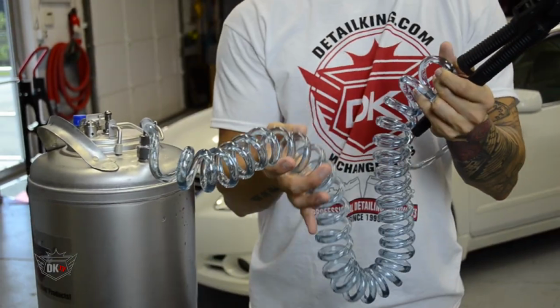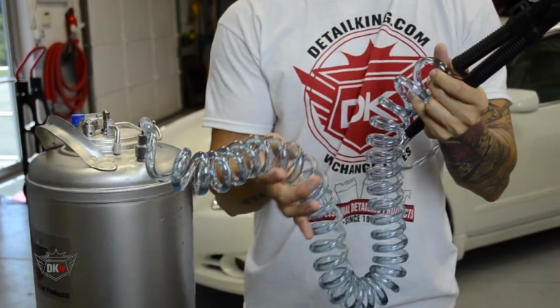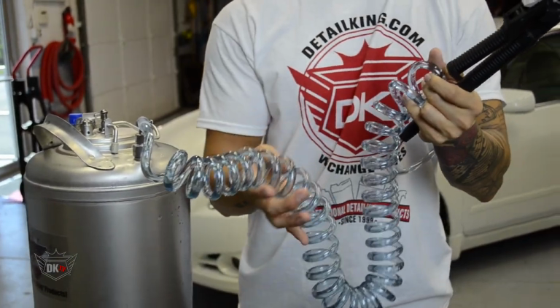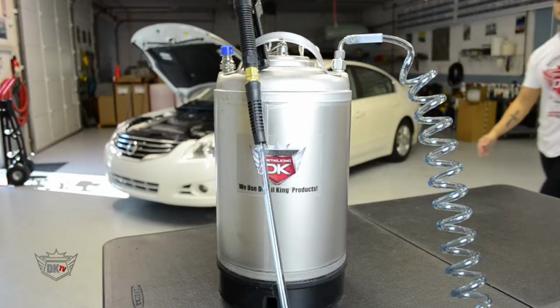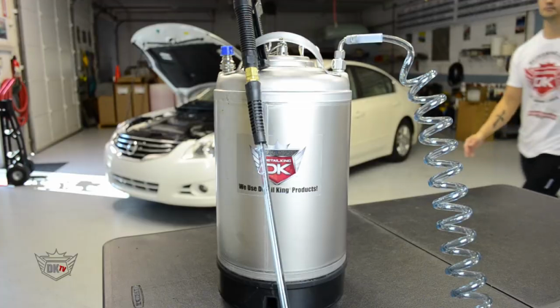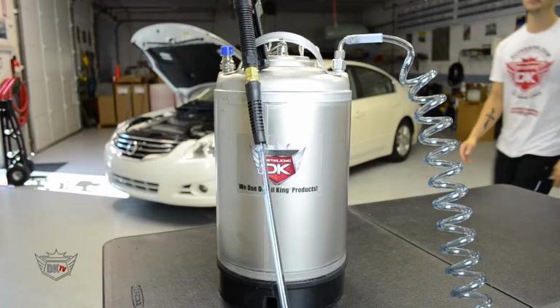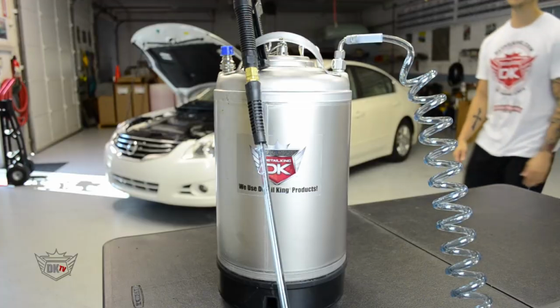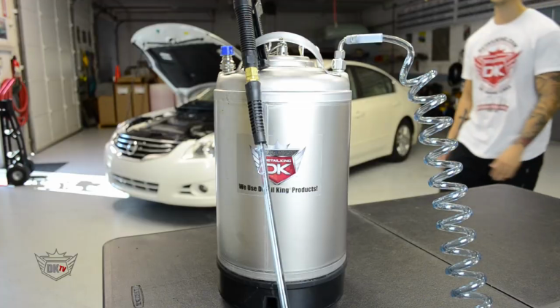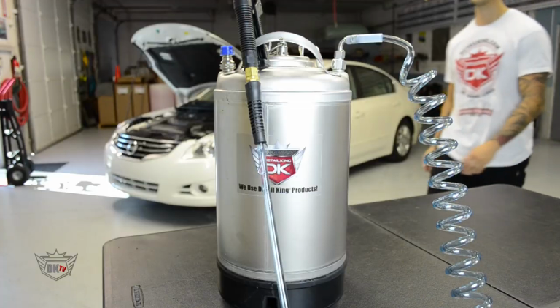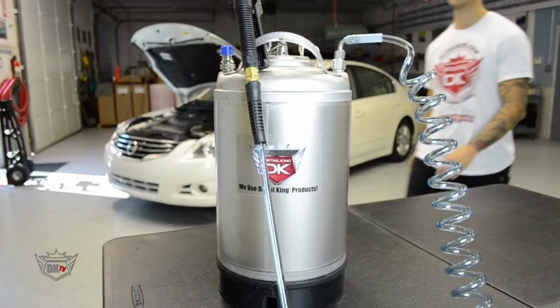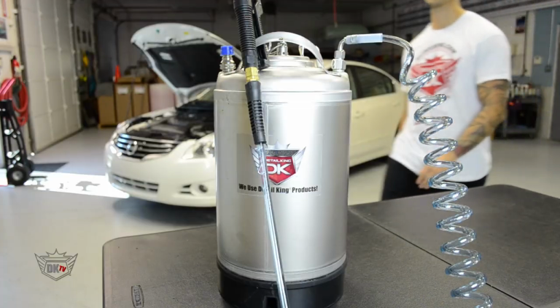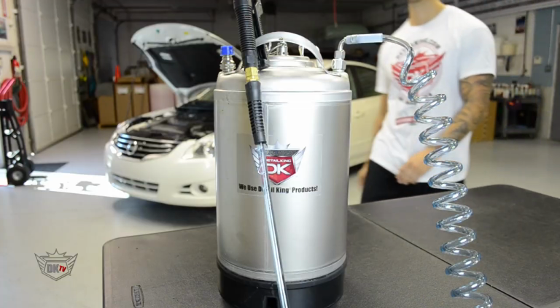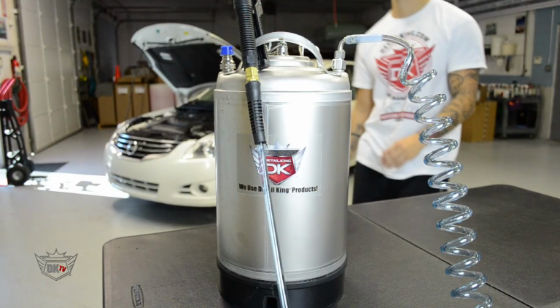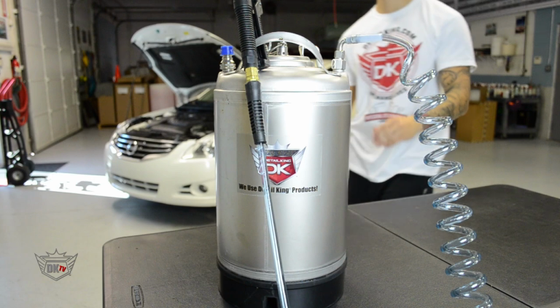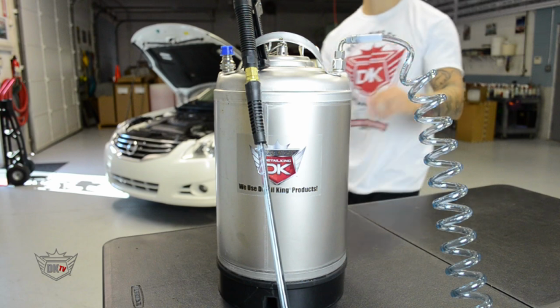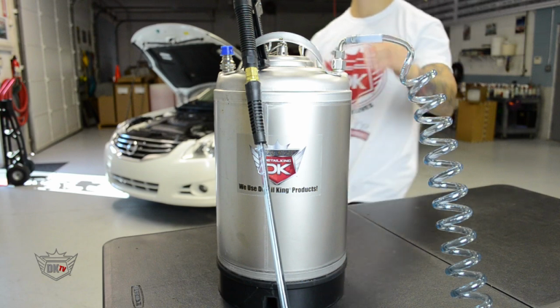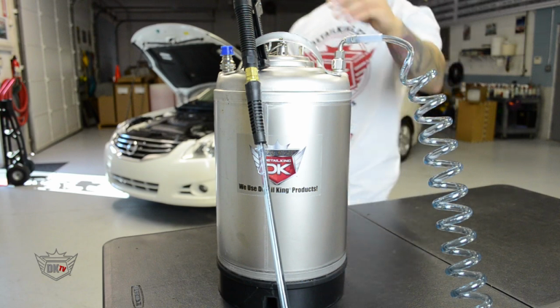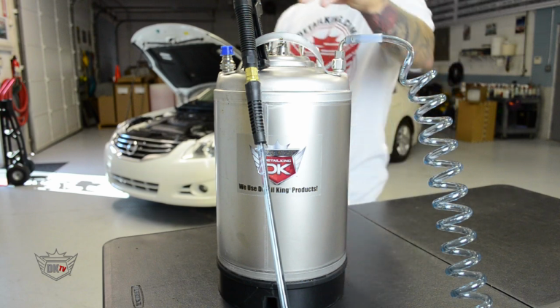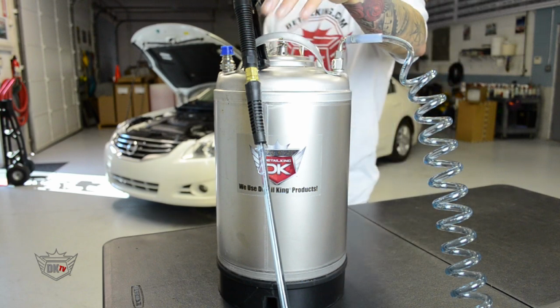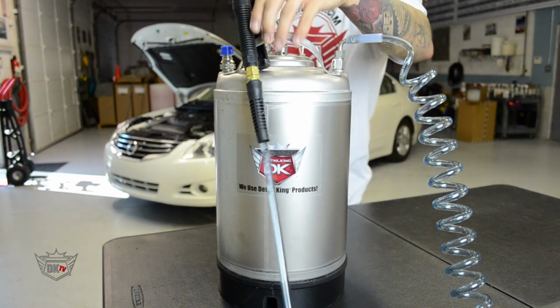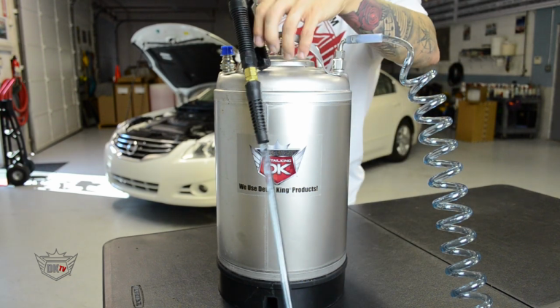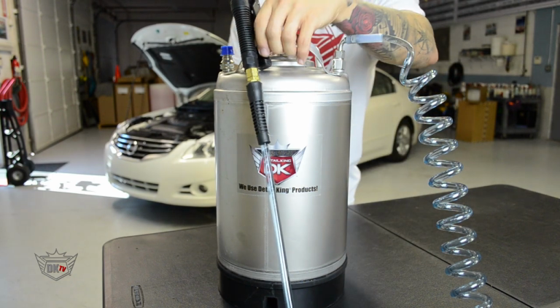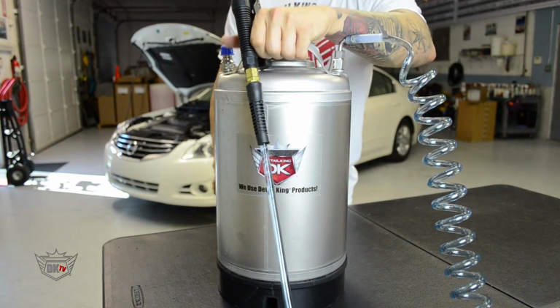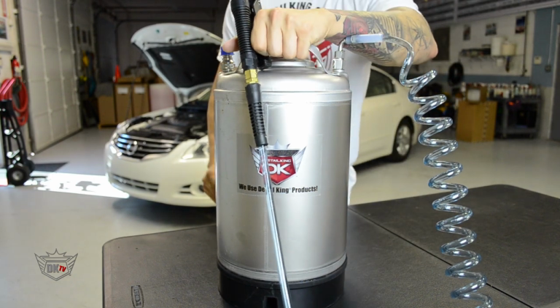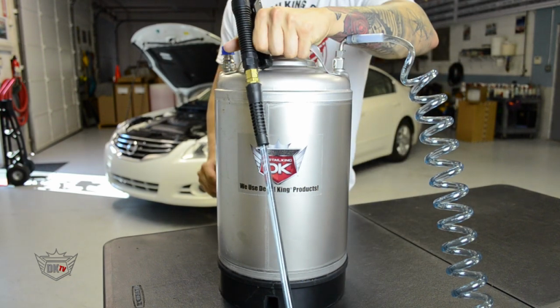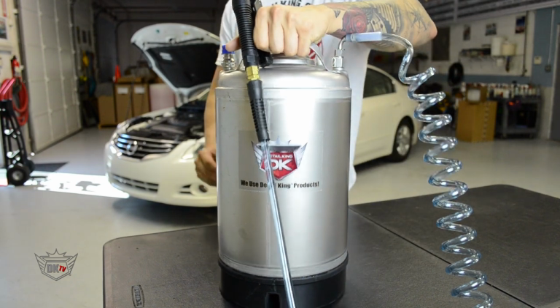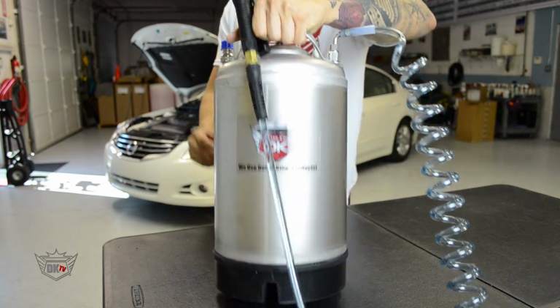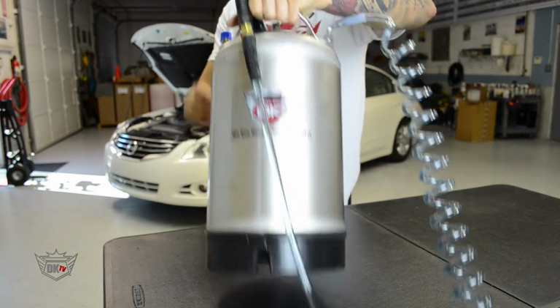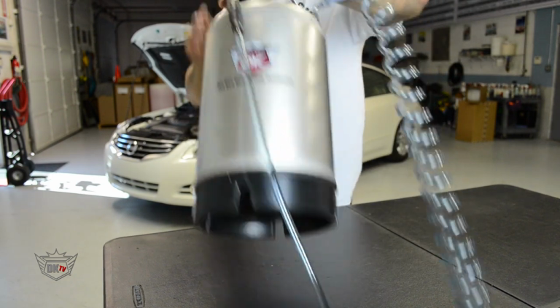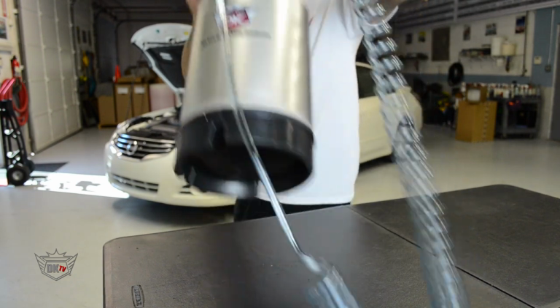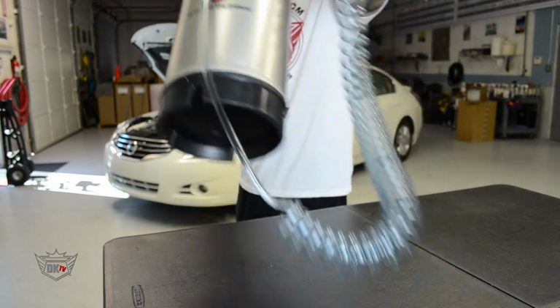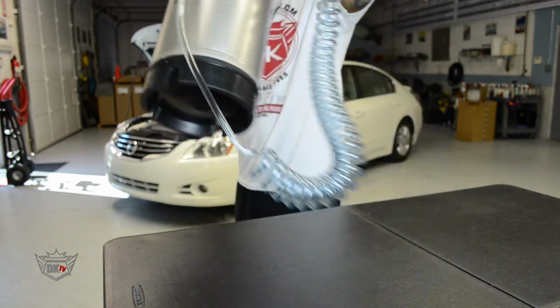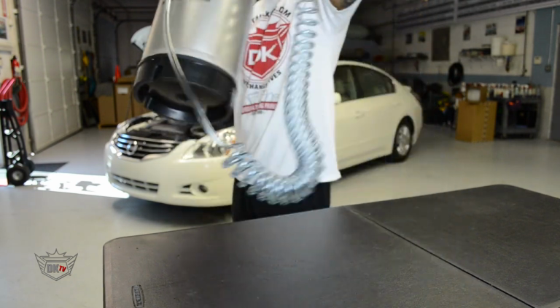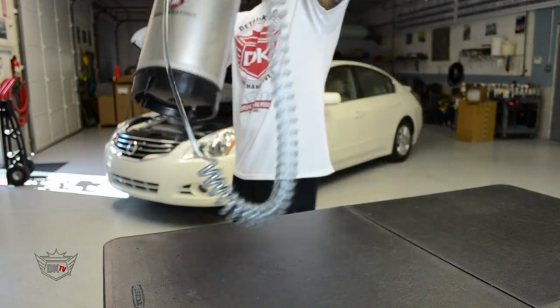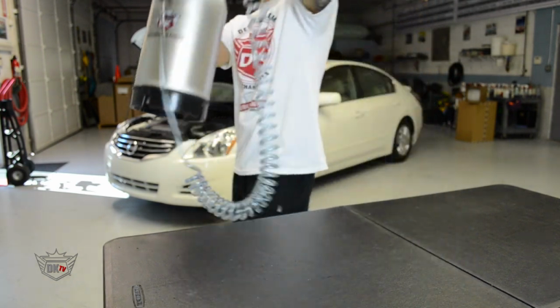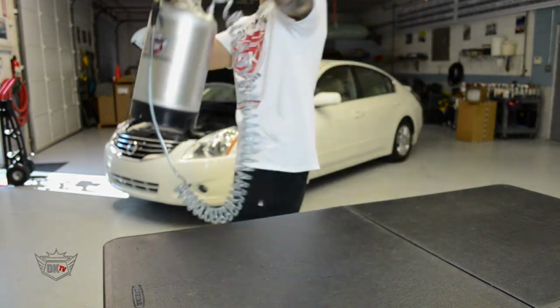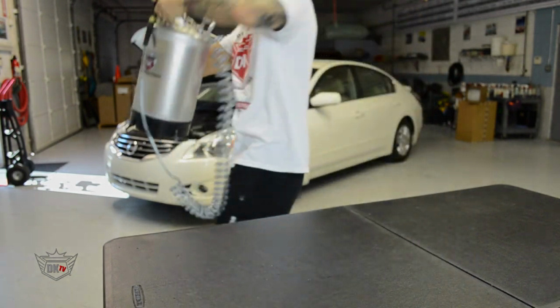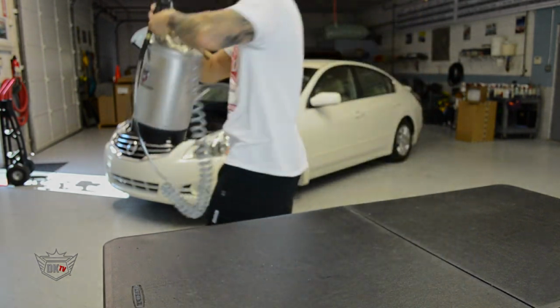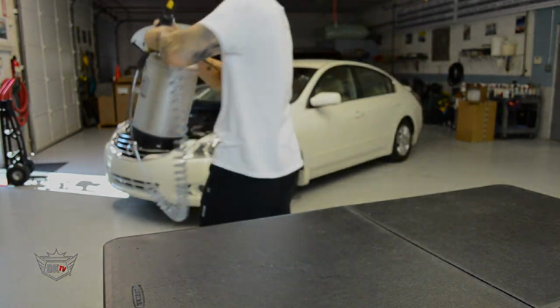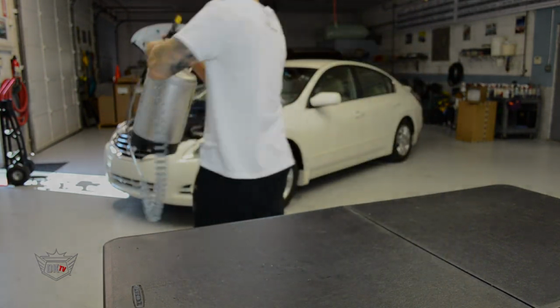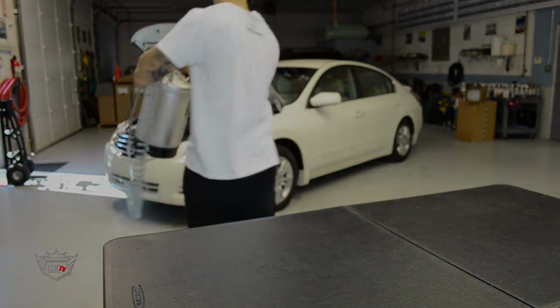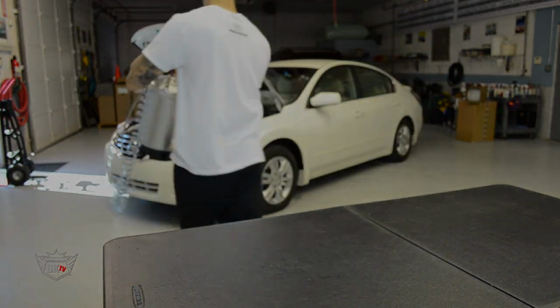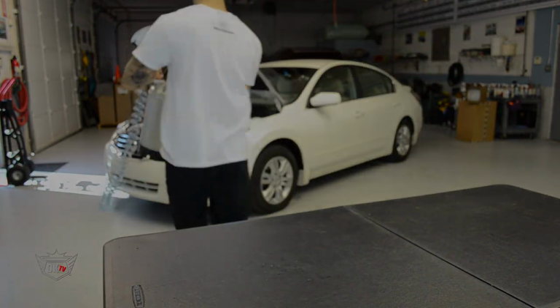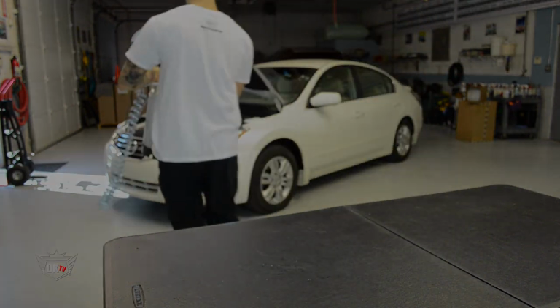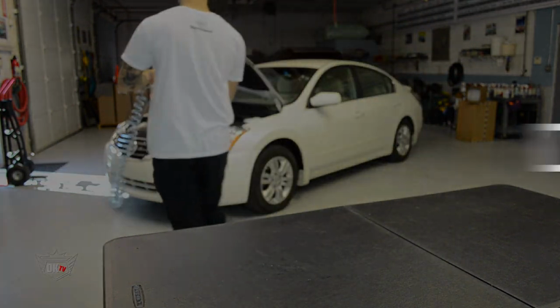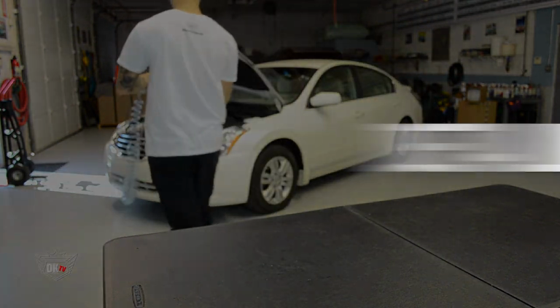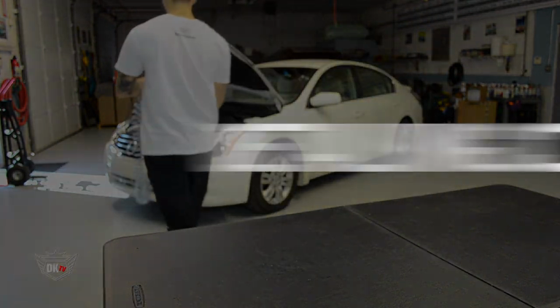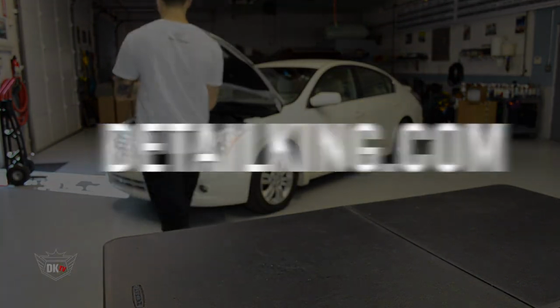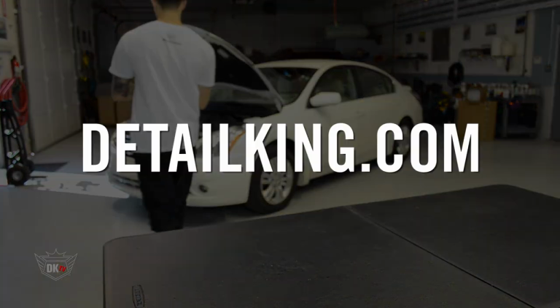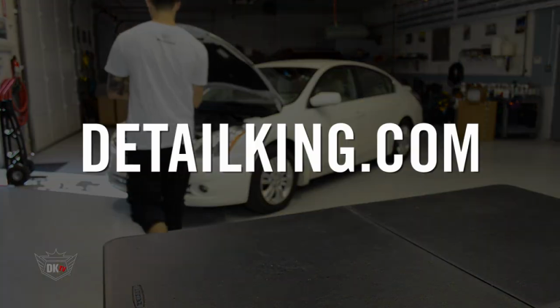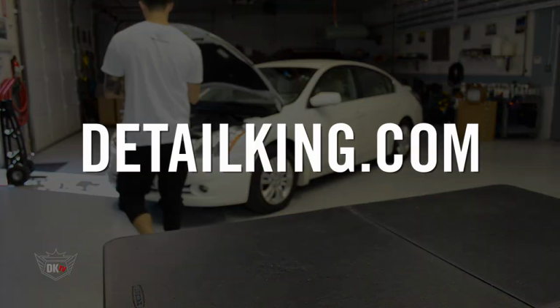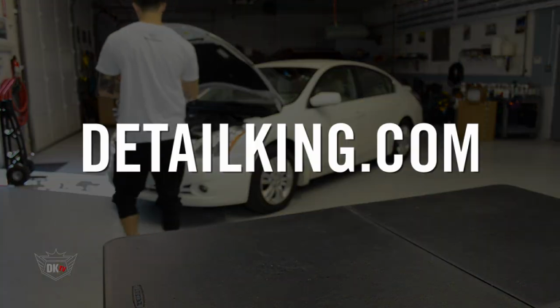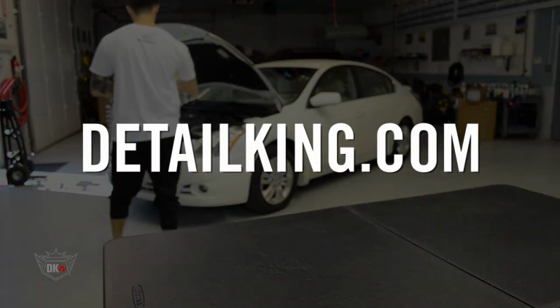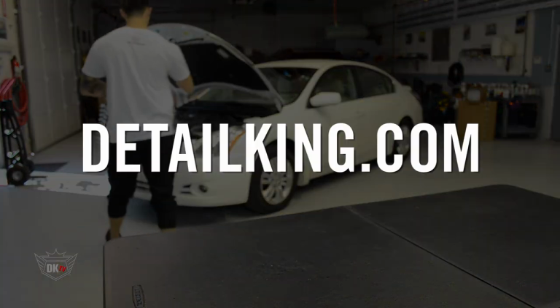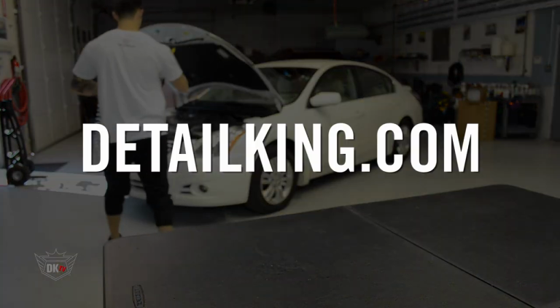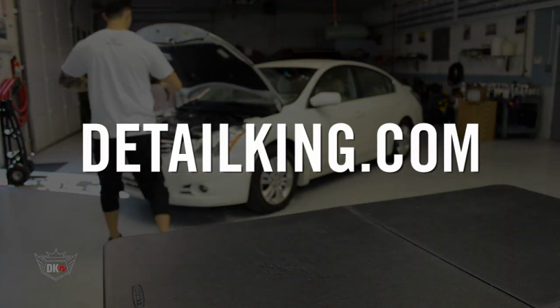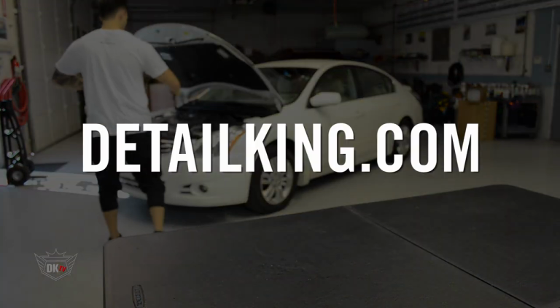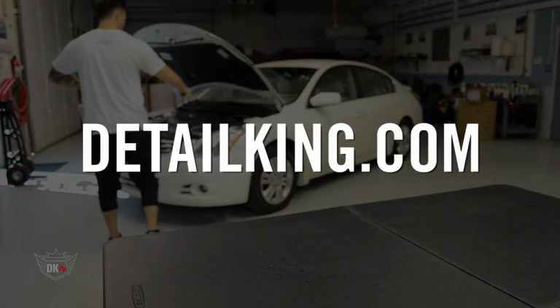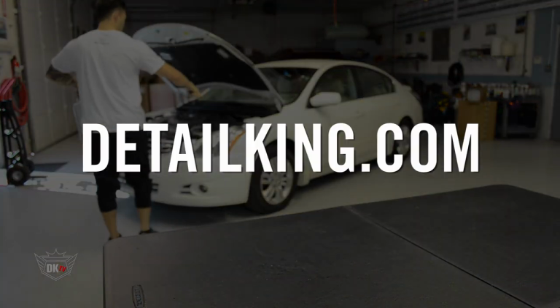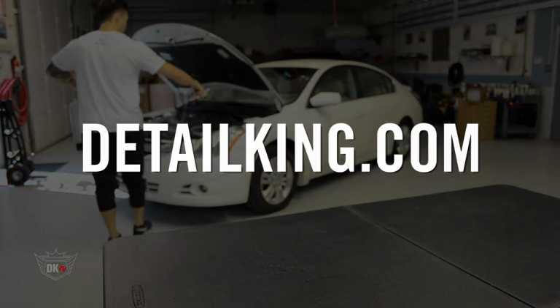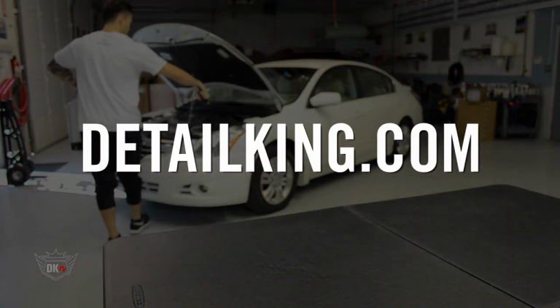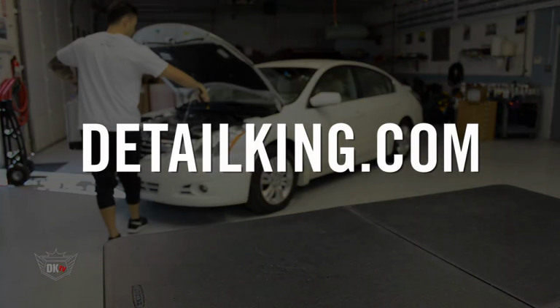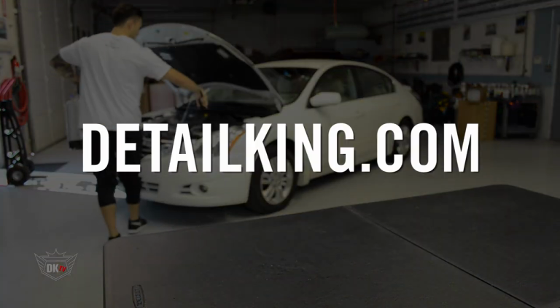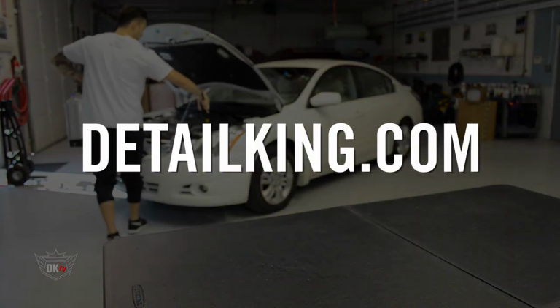This is just a great tool to make your detailing even easier. Check it out right here at DetailKing.com.